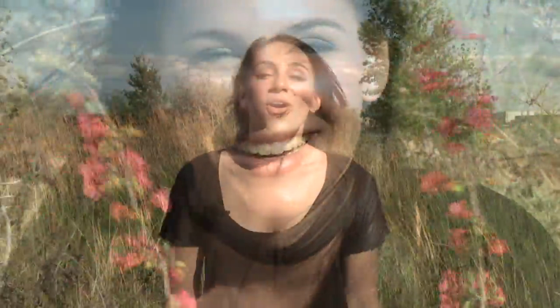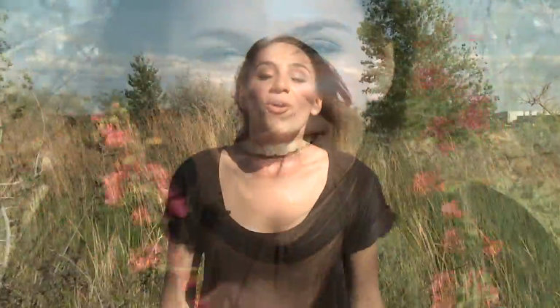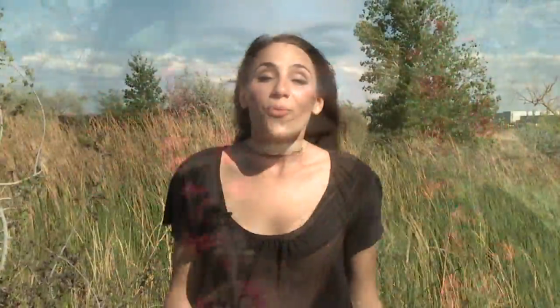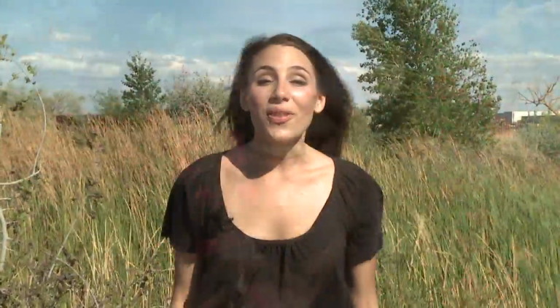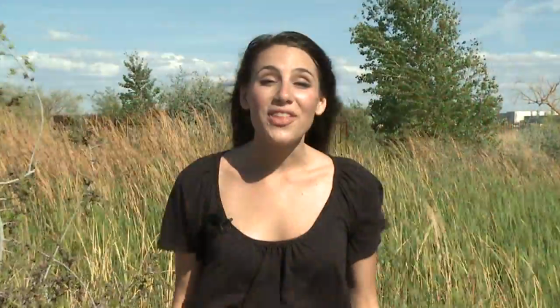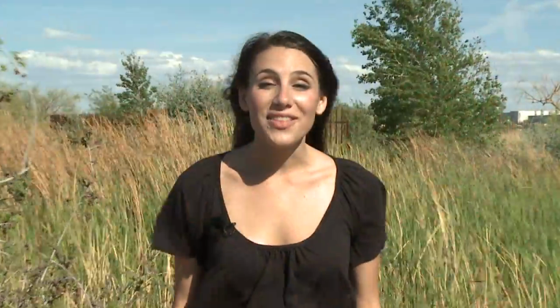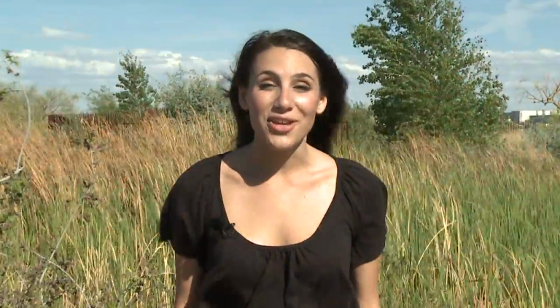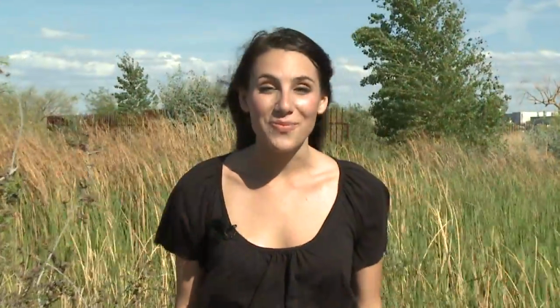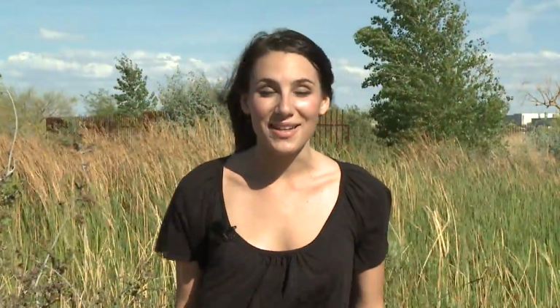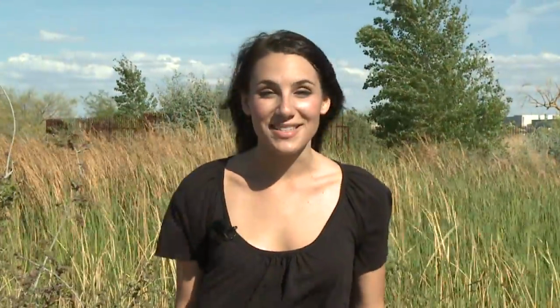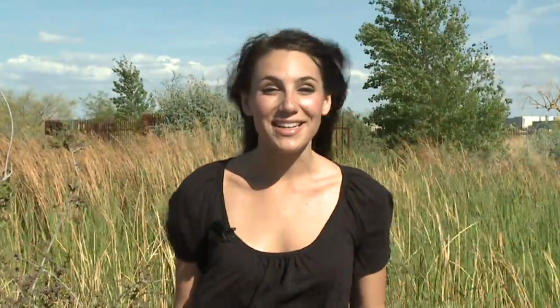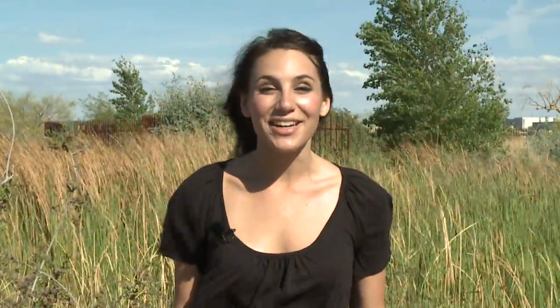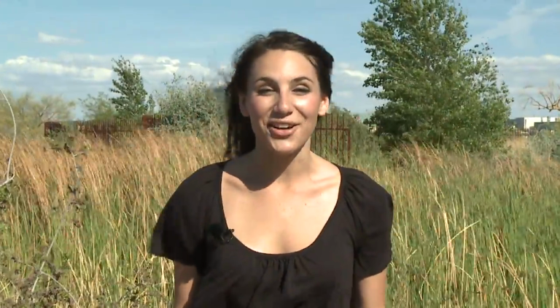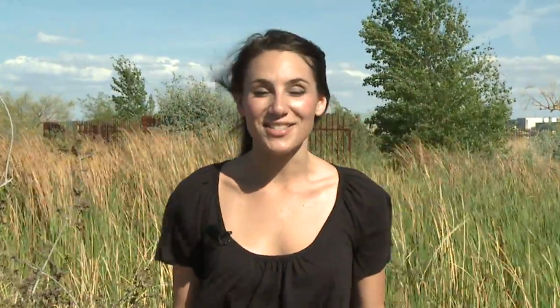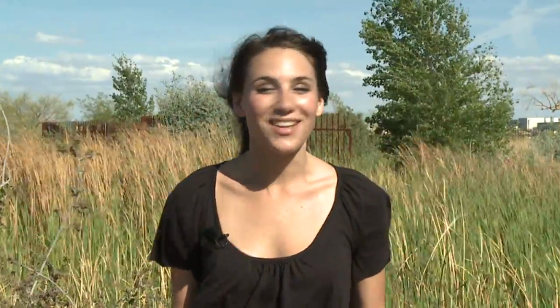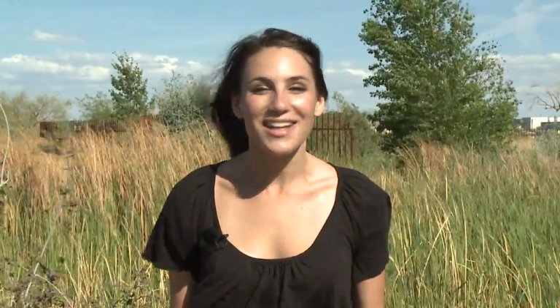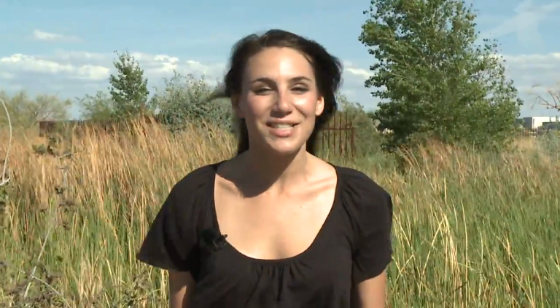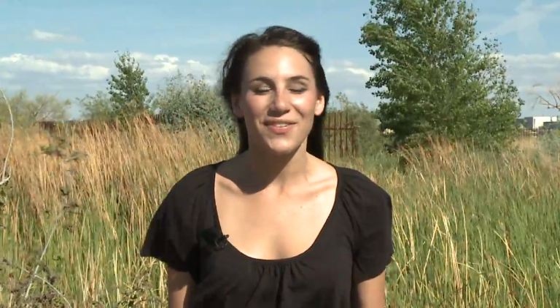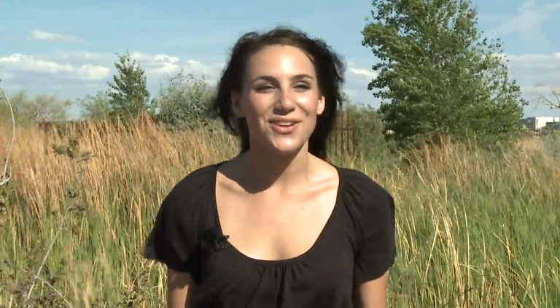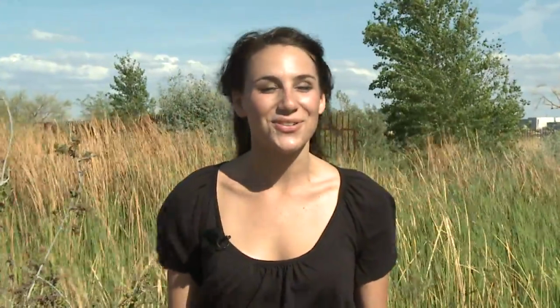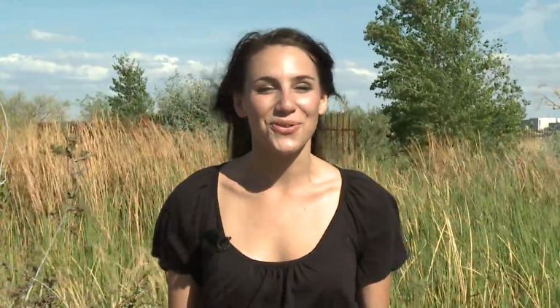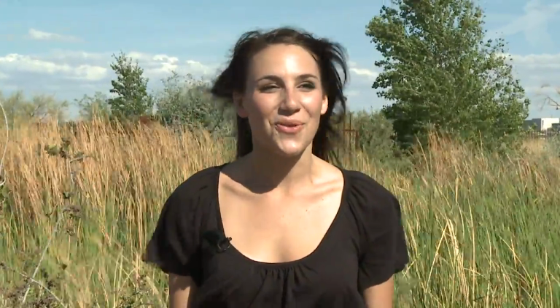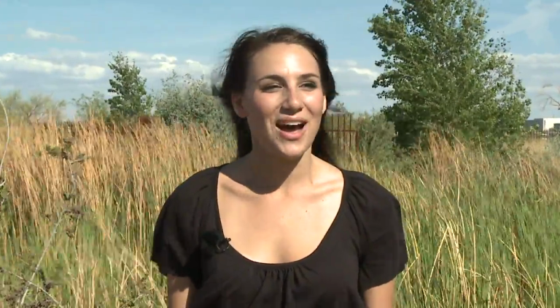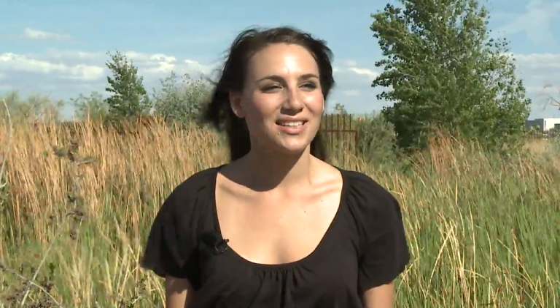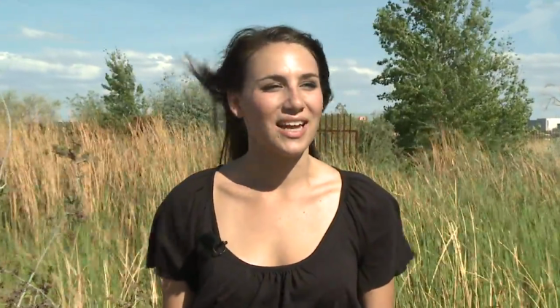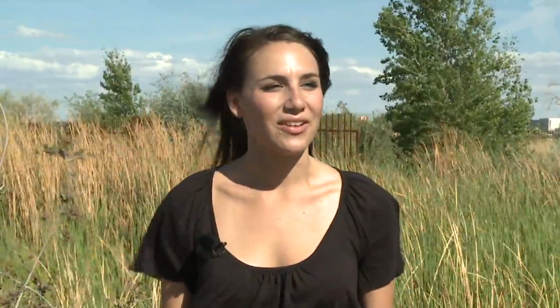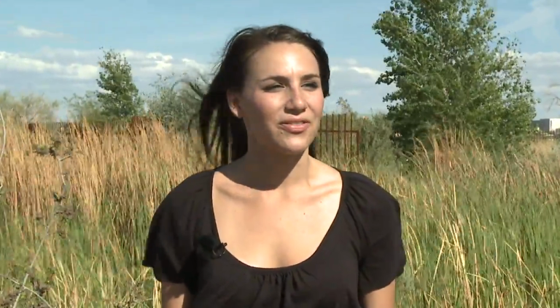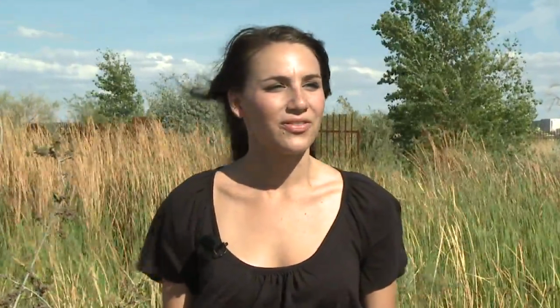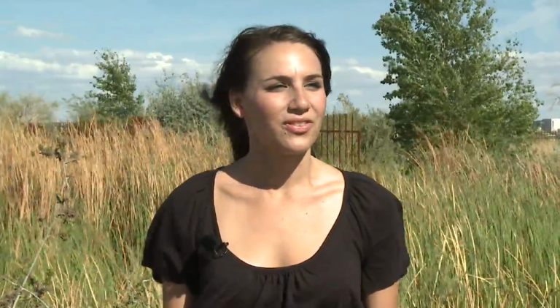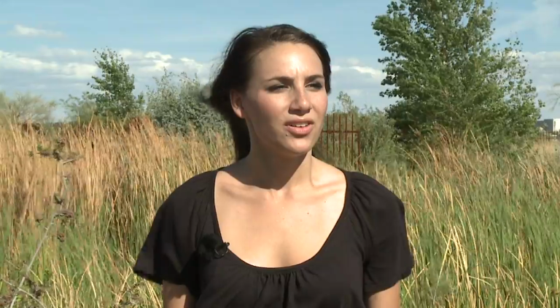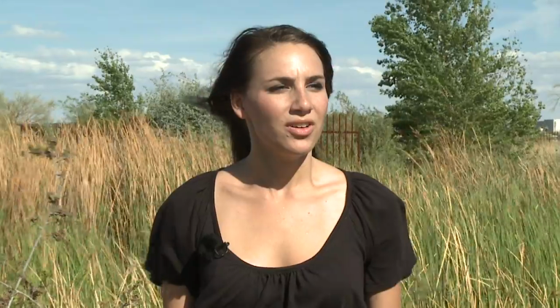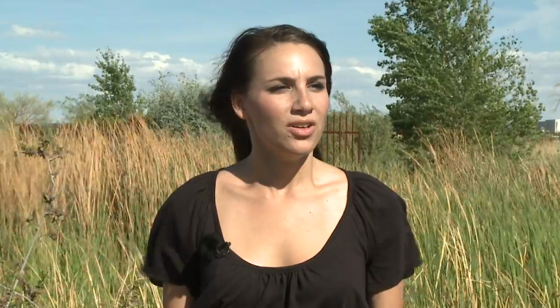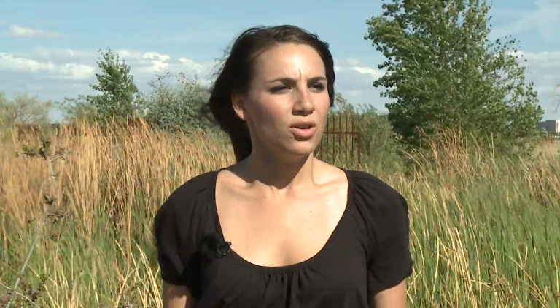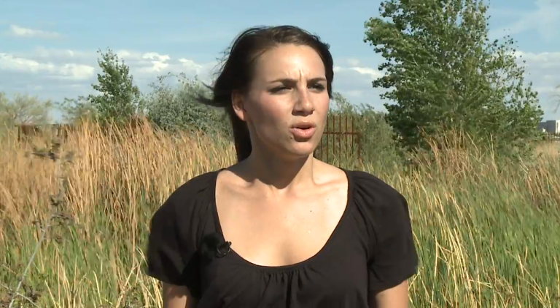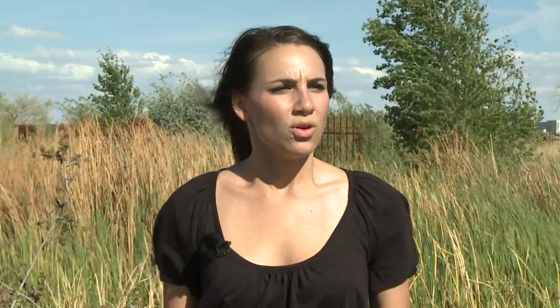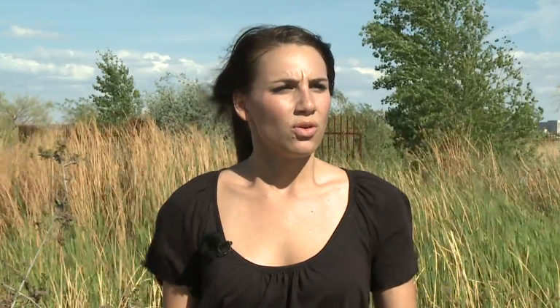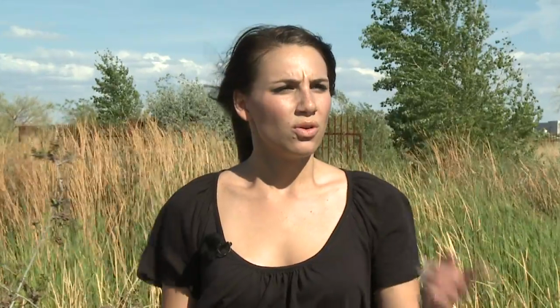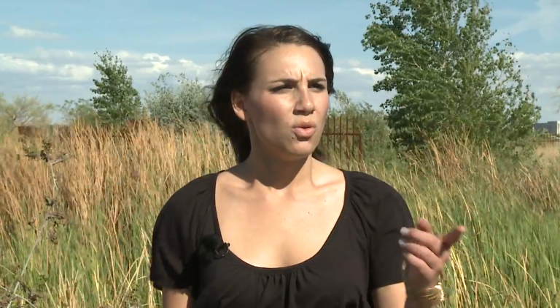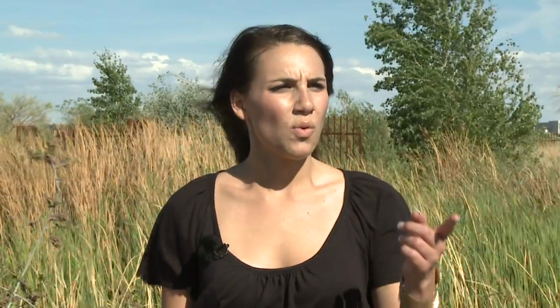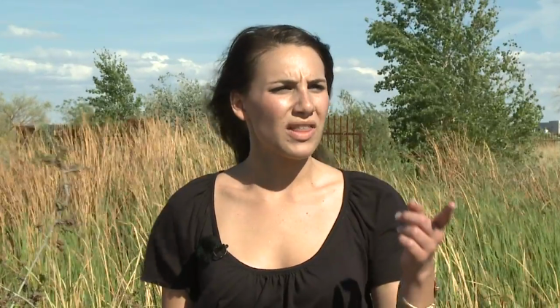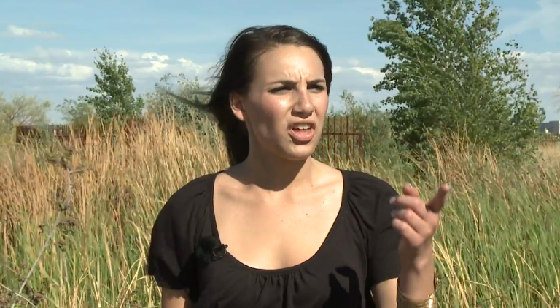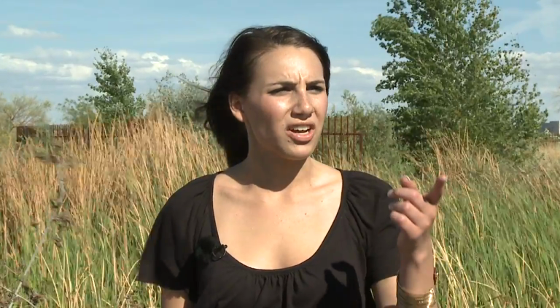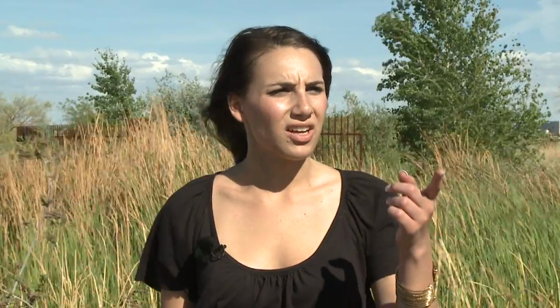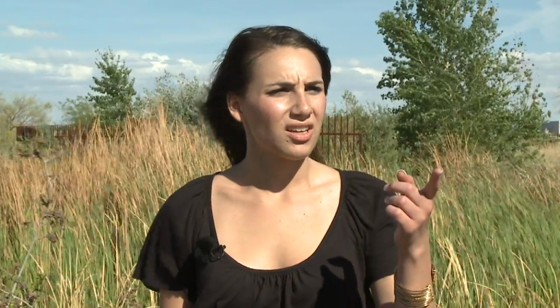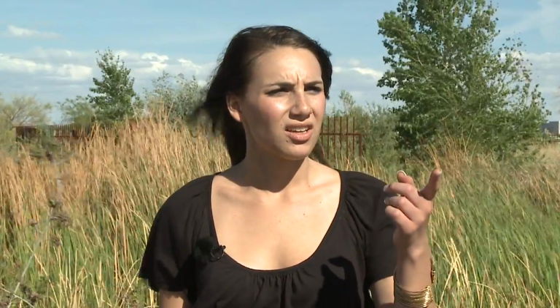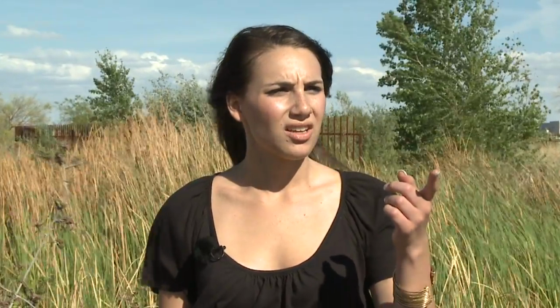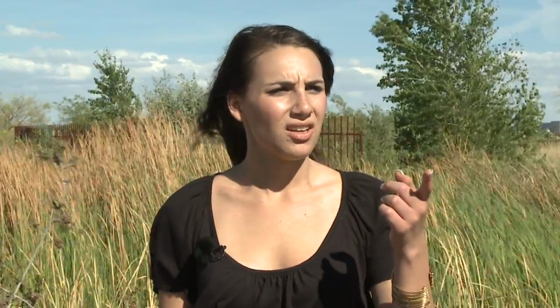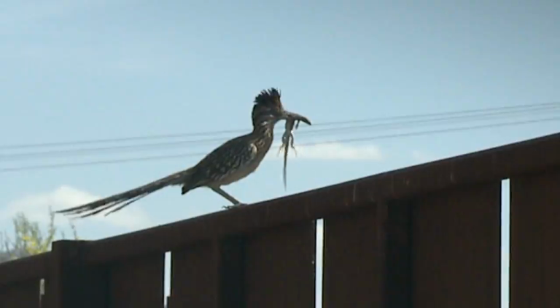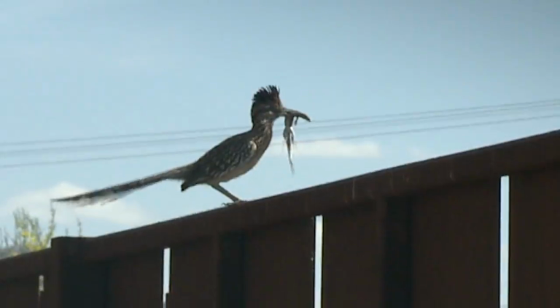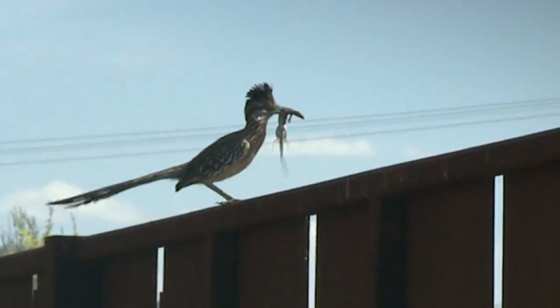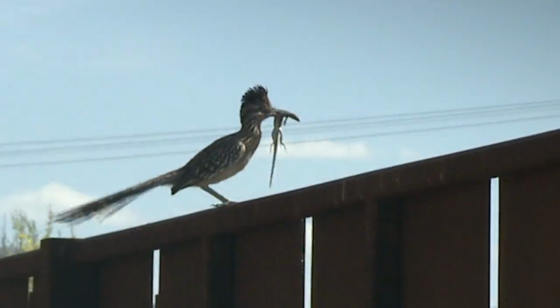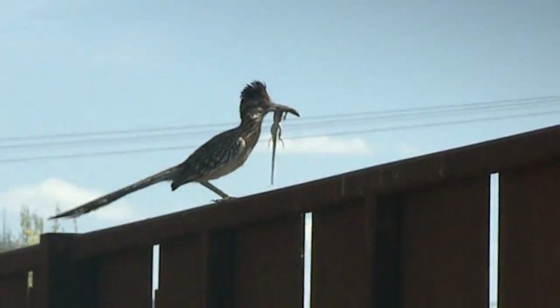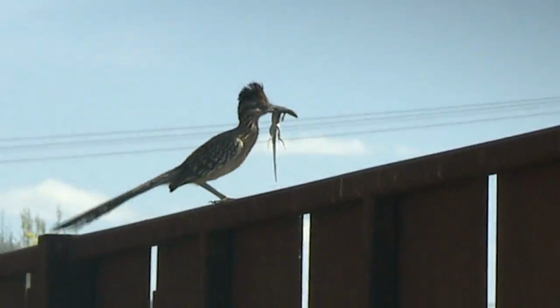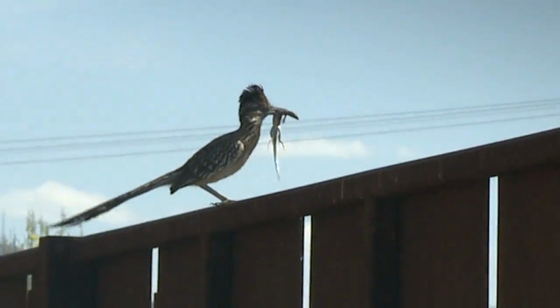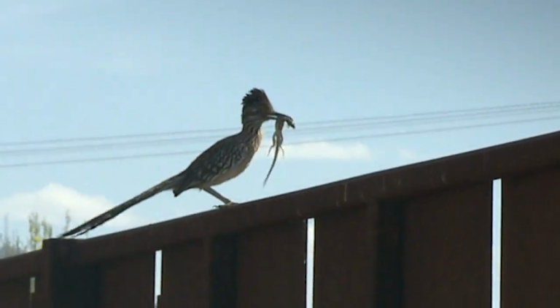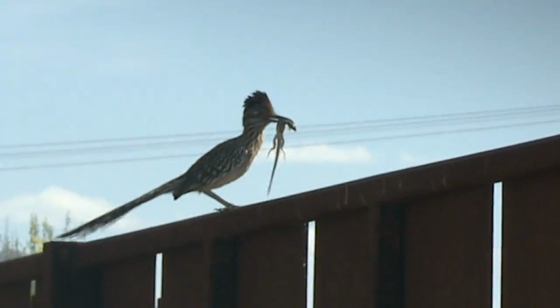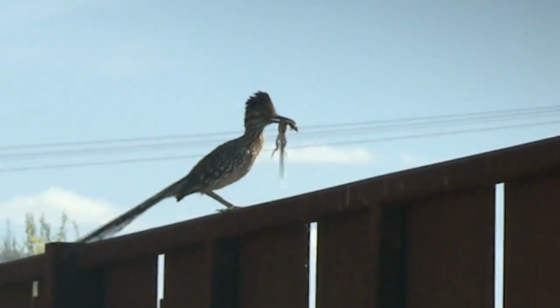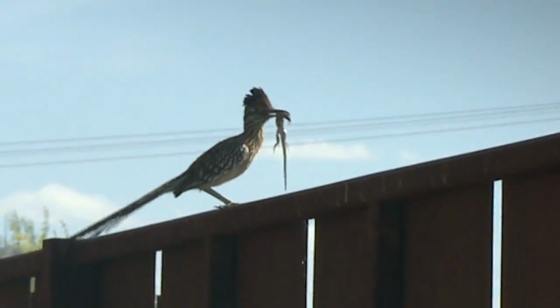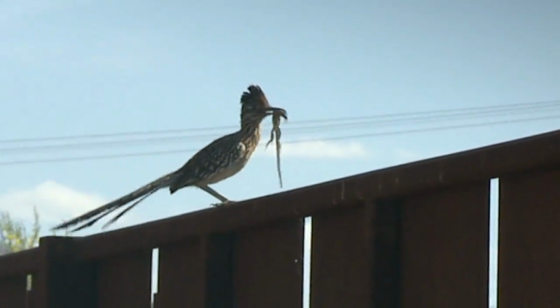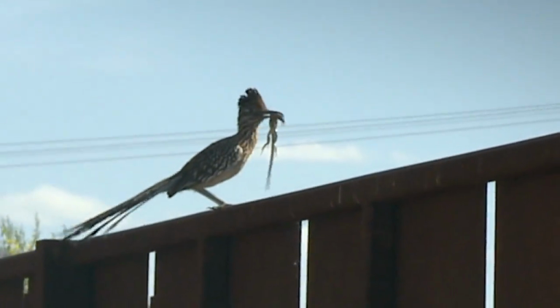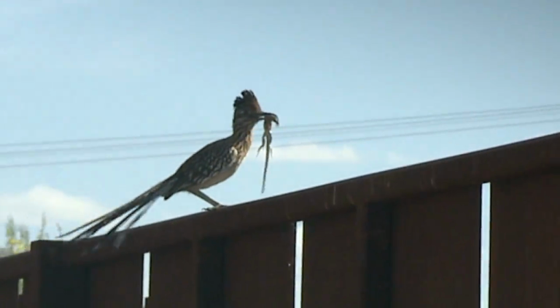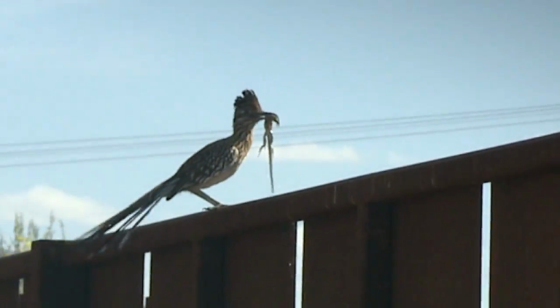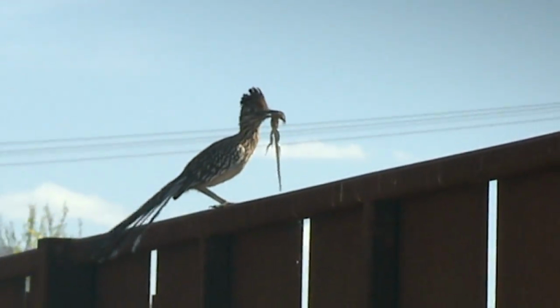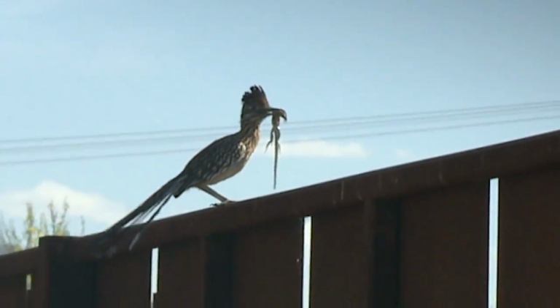One thing that you might see here is lots of Arizona wildlife. Wait, look — is that a lizard?